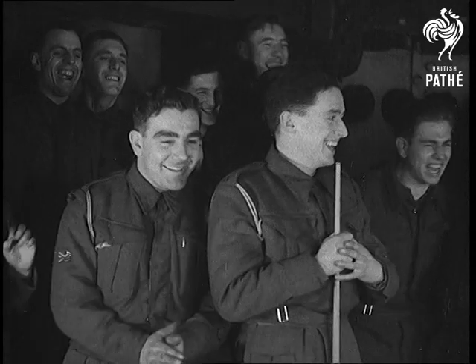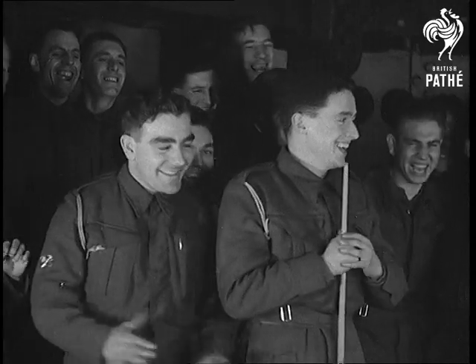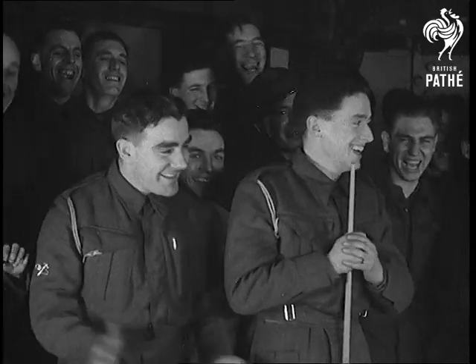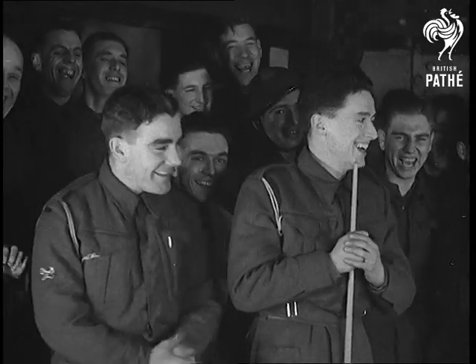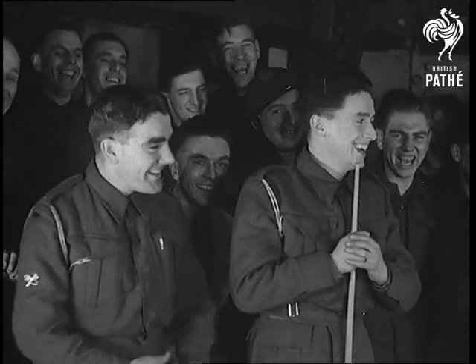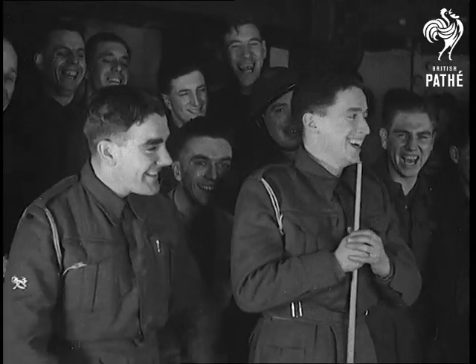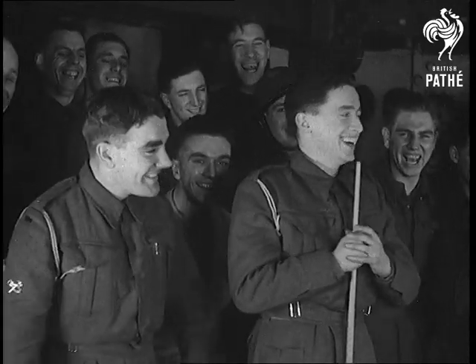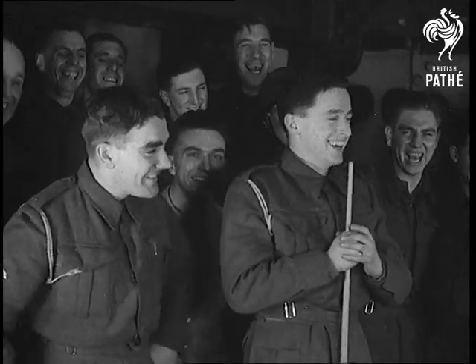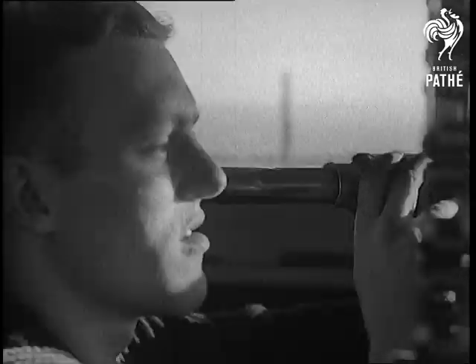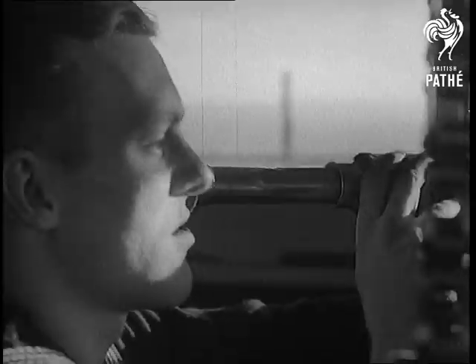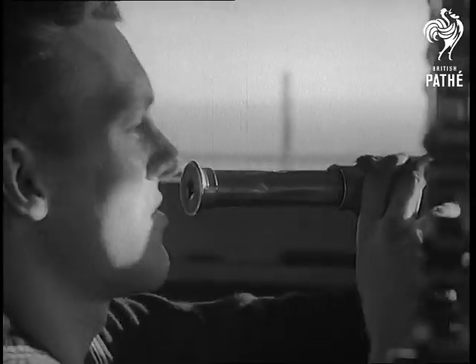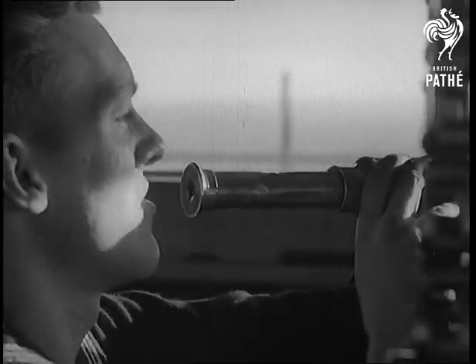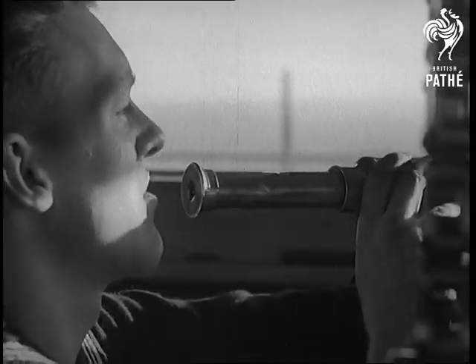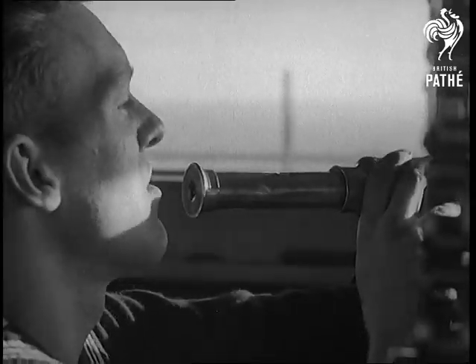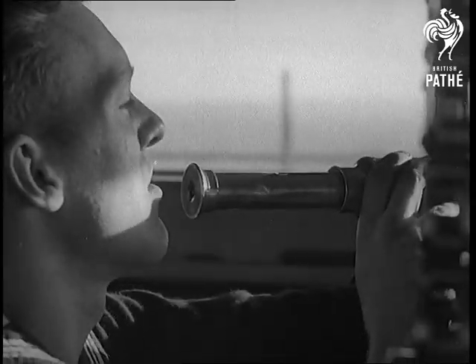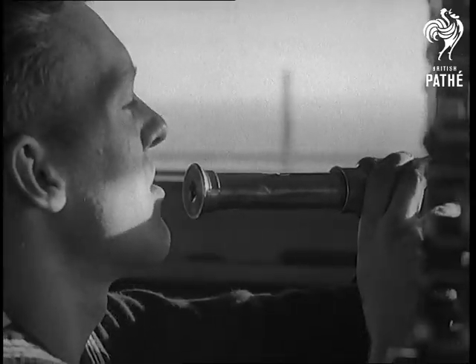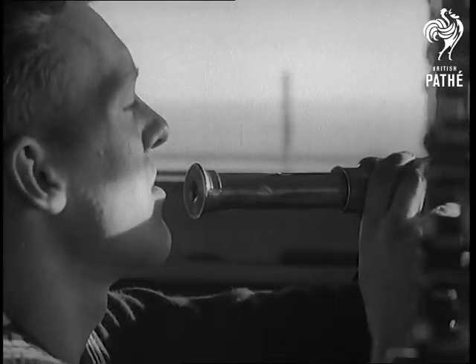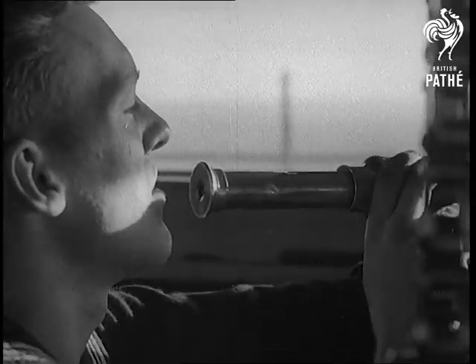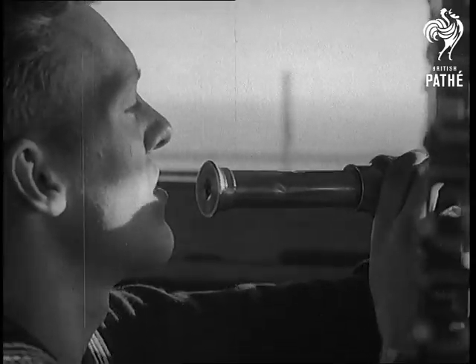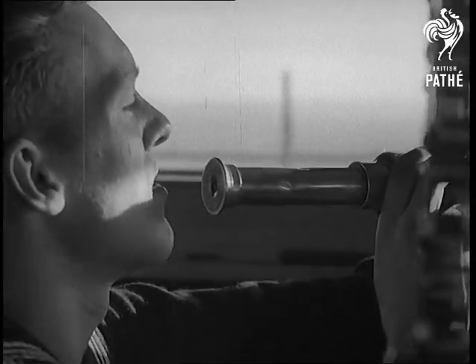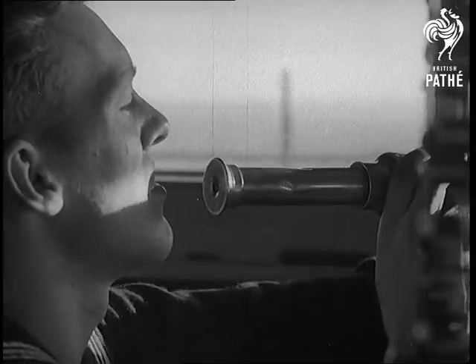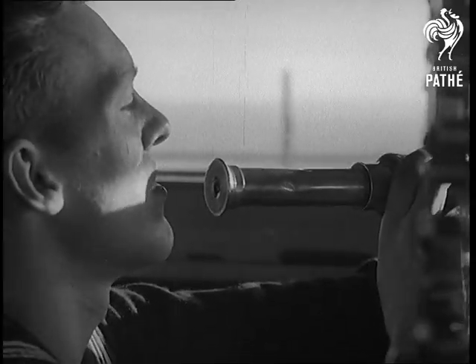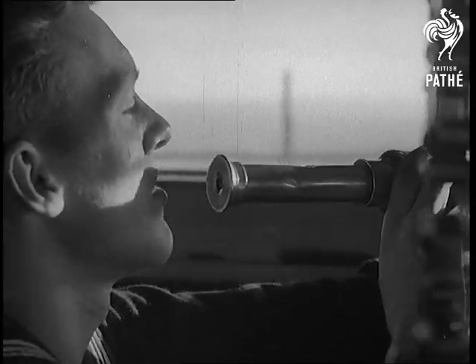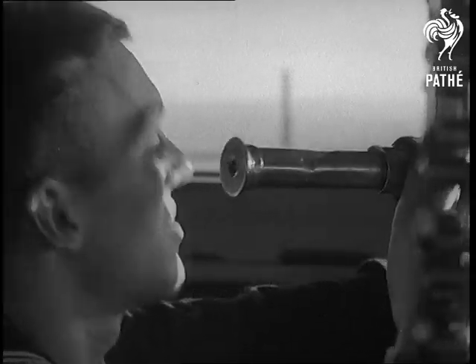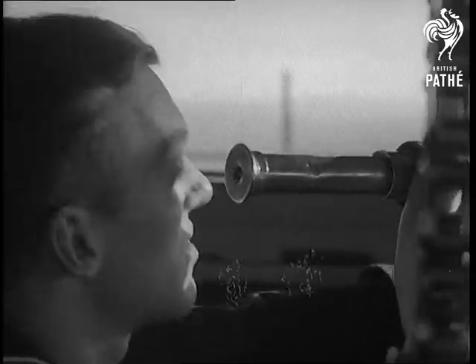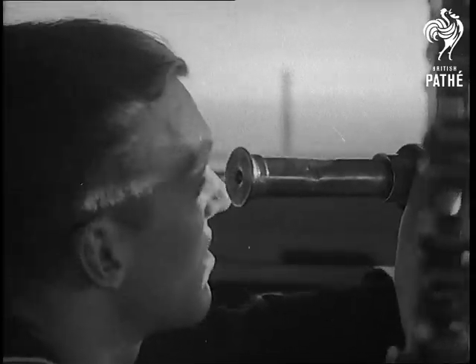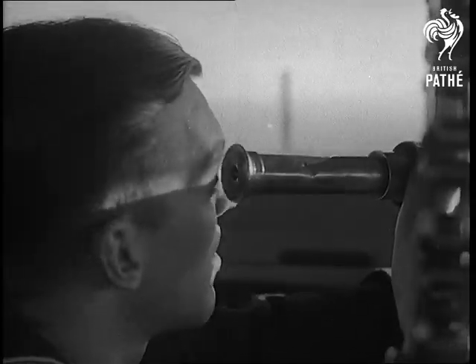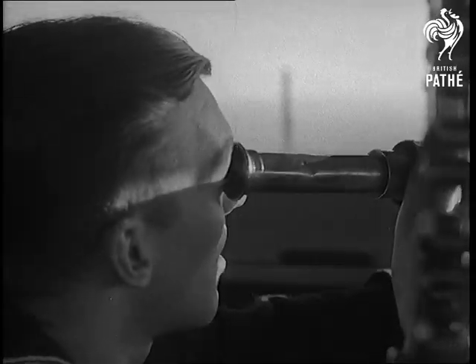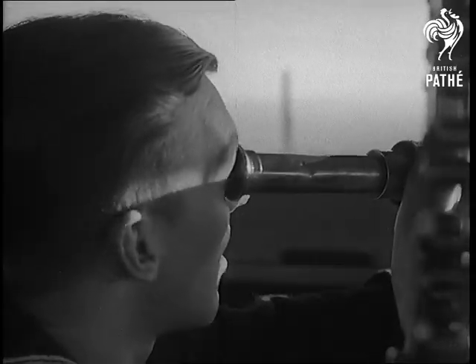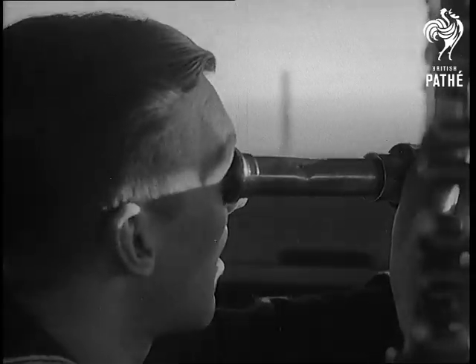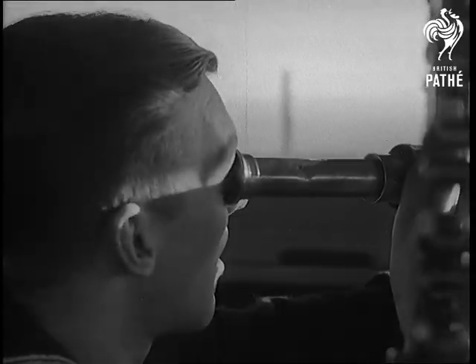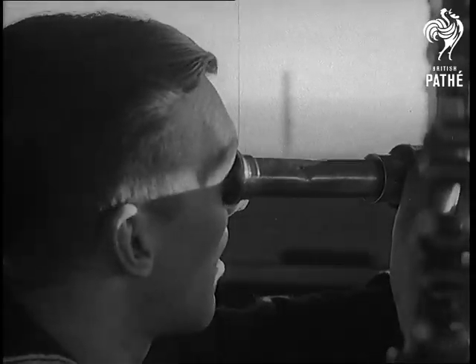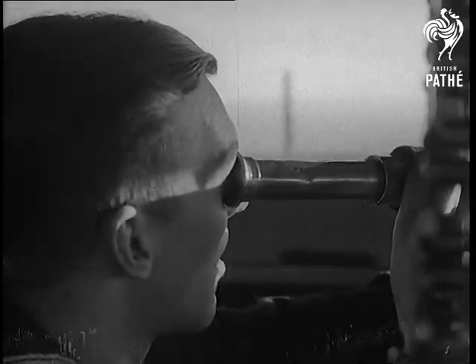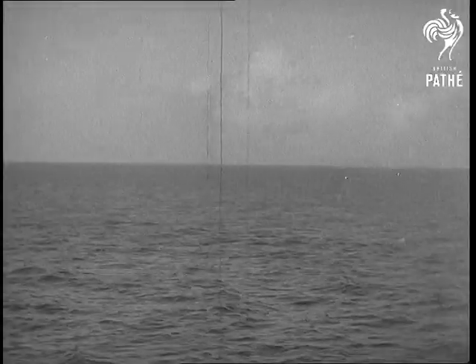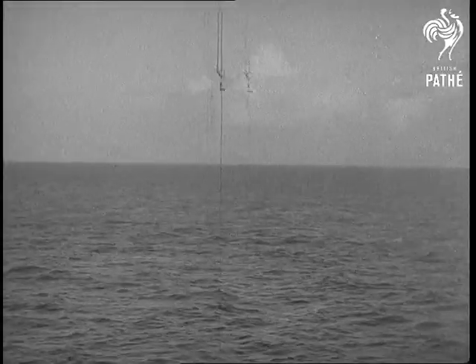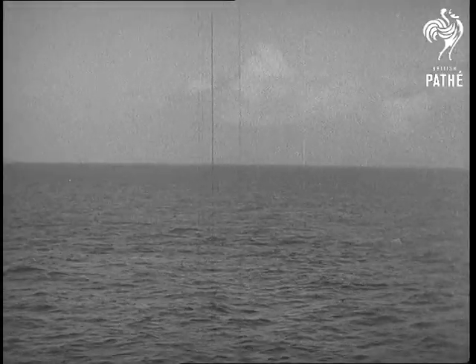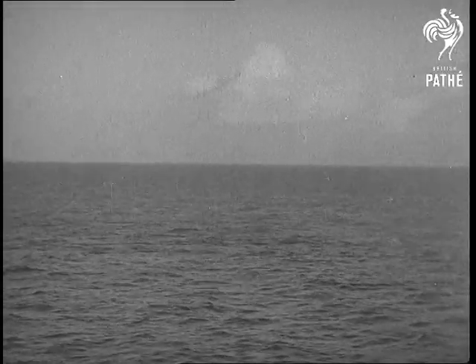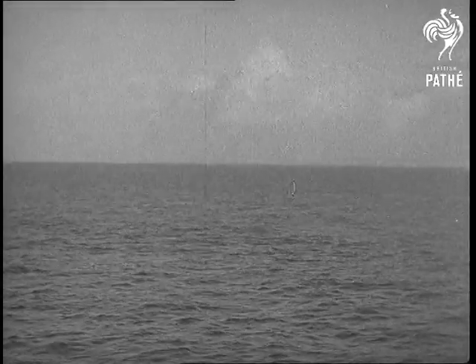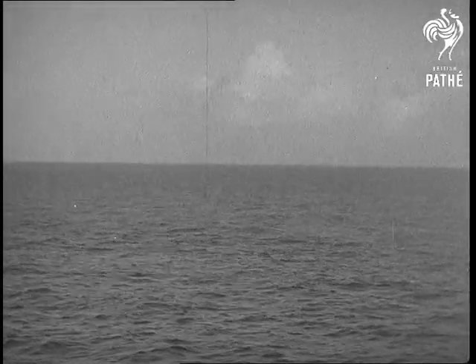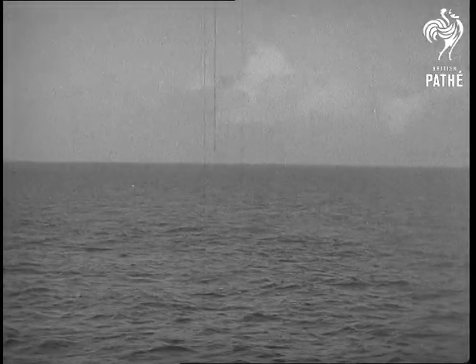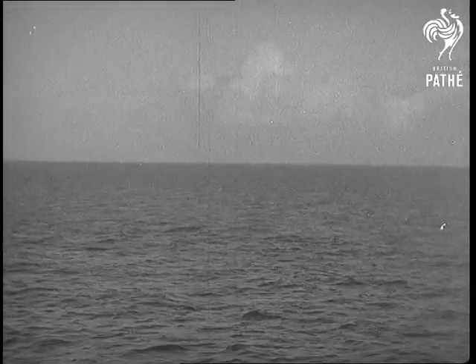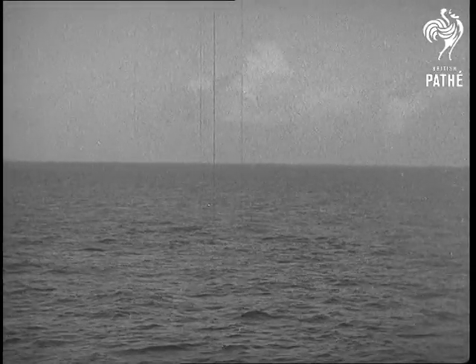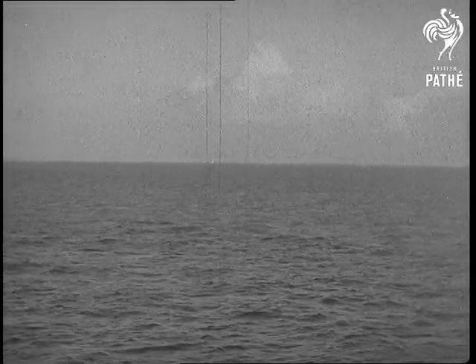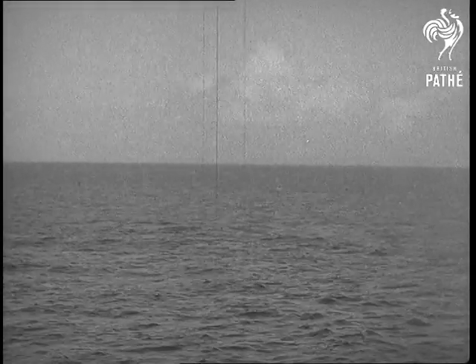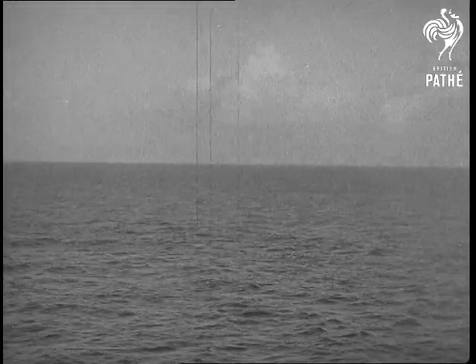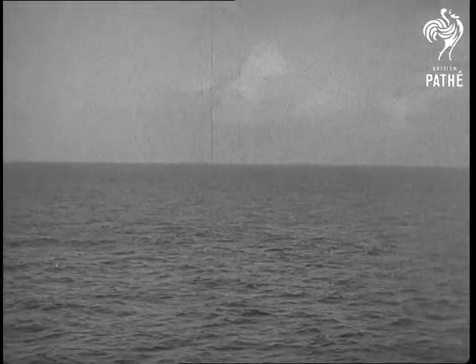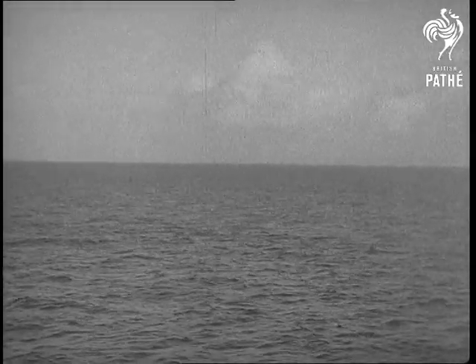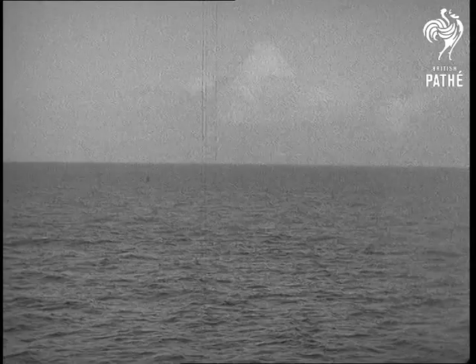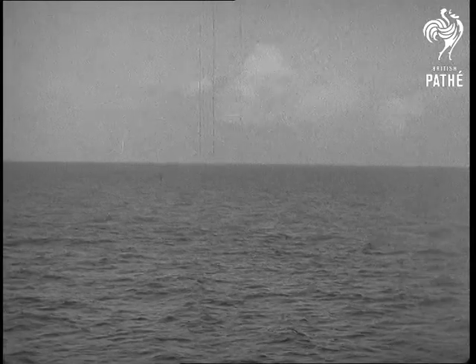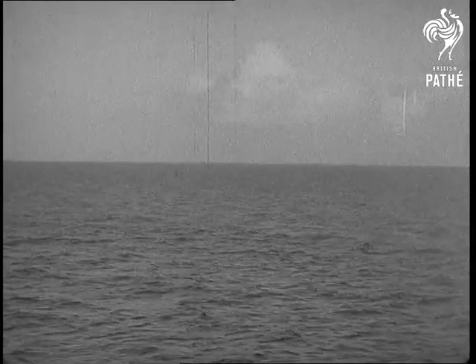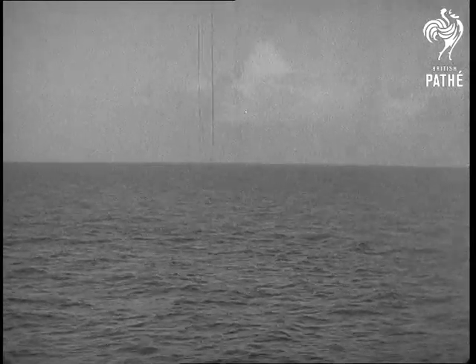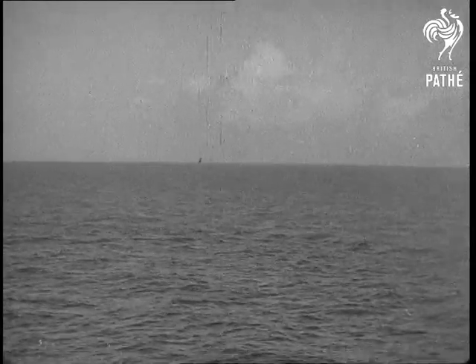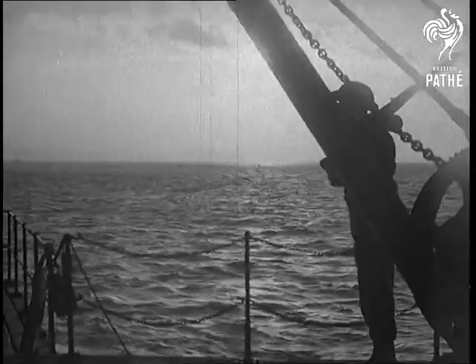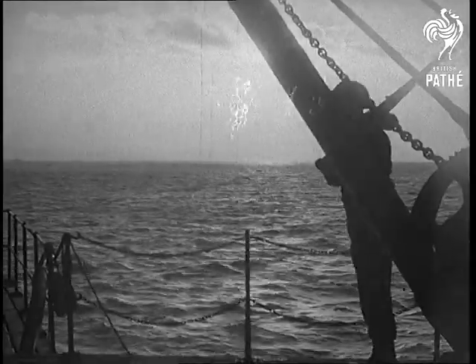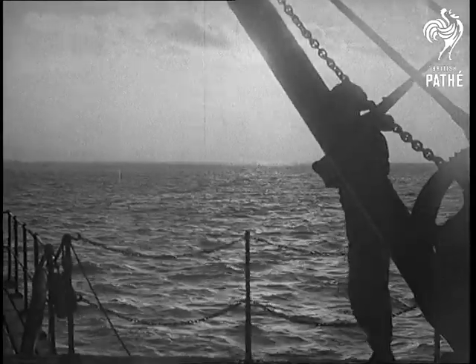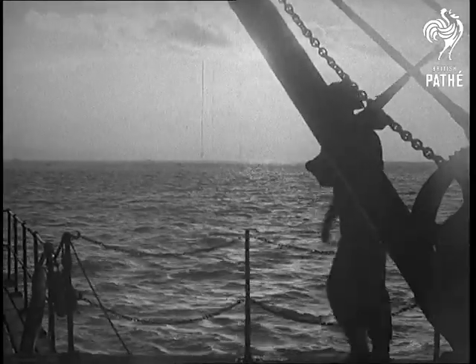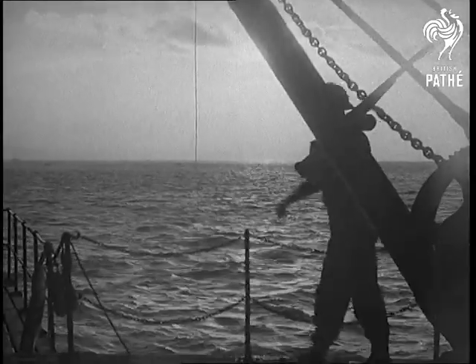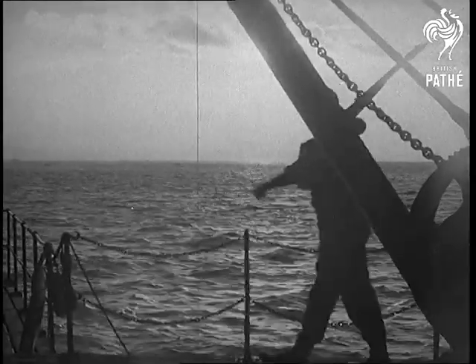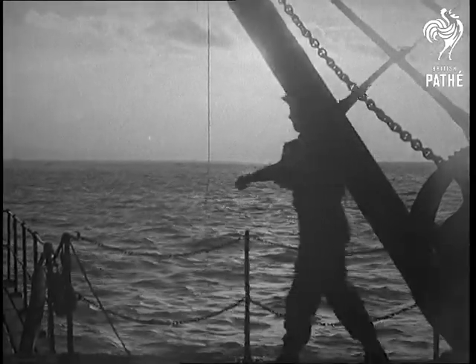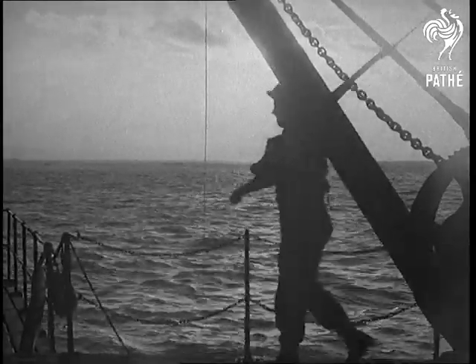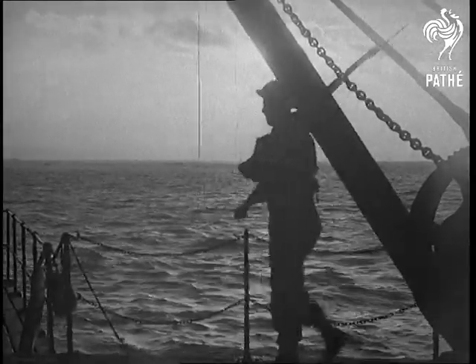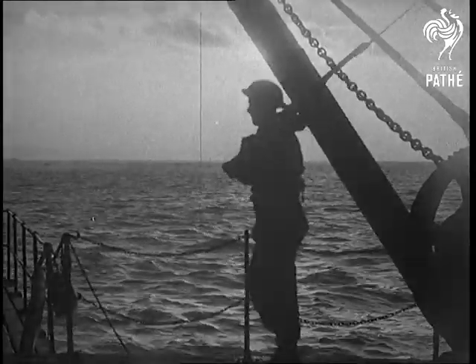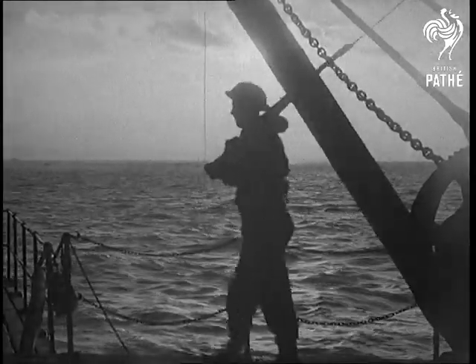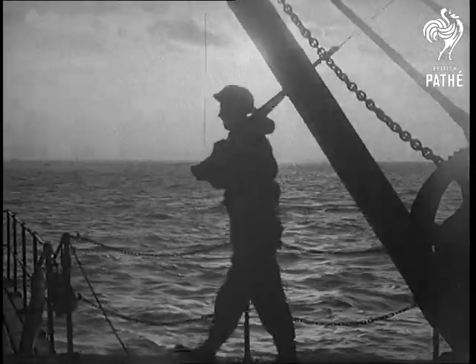The inhabitants of this ancient yet modern sea fortress keep vigilant eyes open as they guard the shores of Britain.